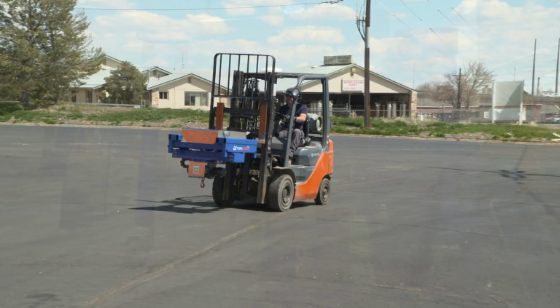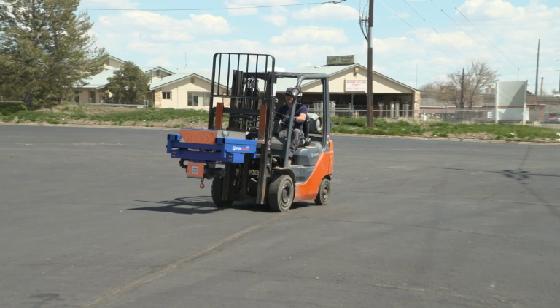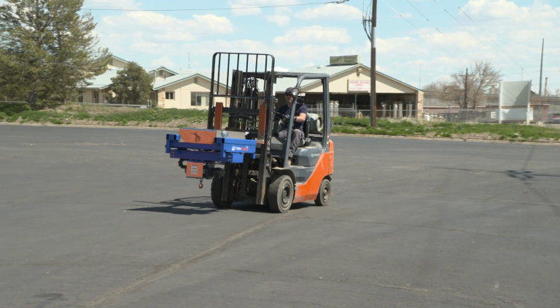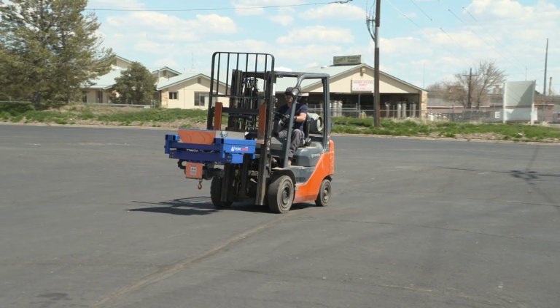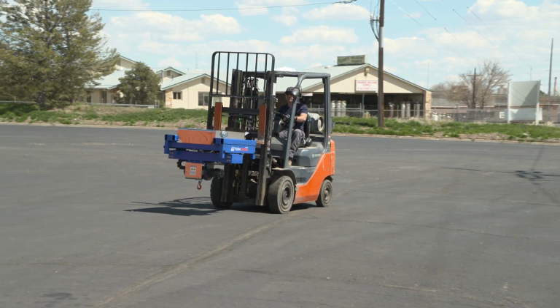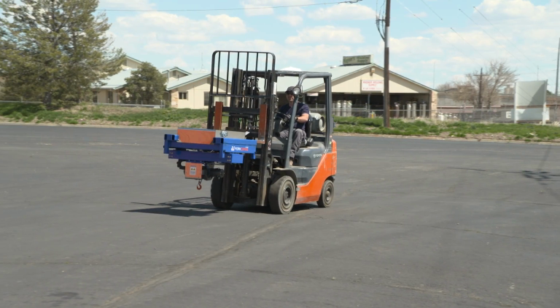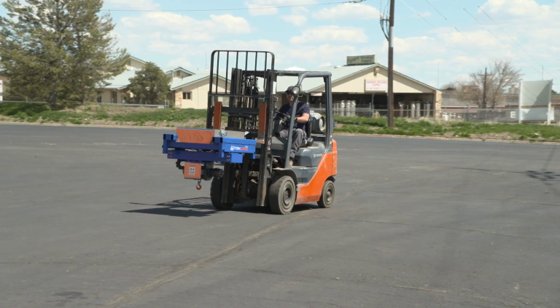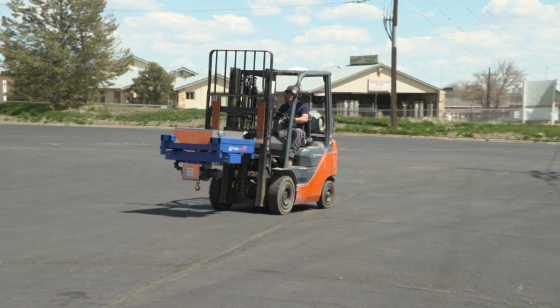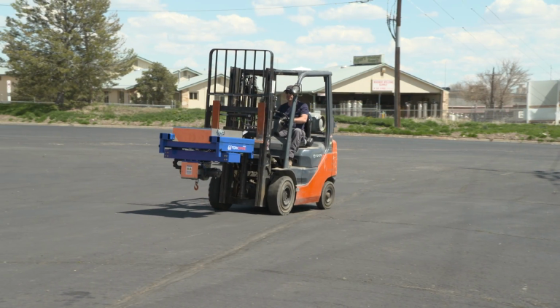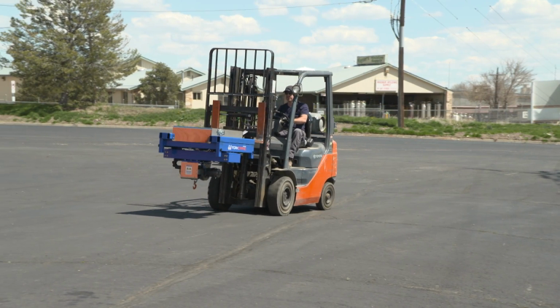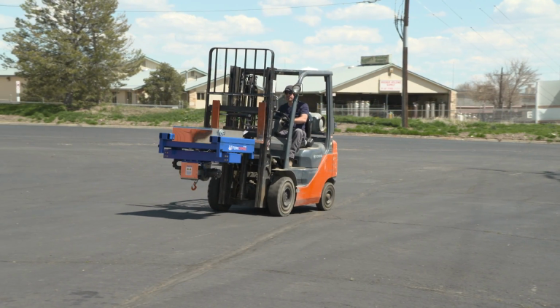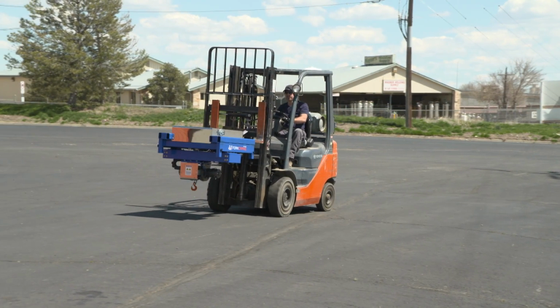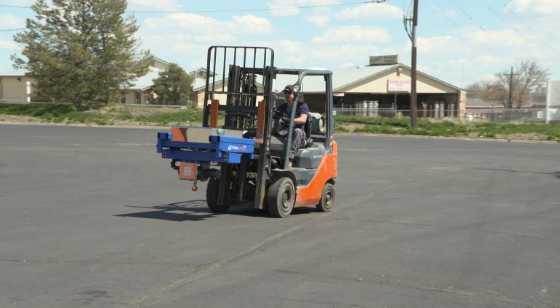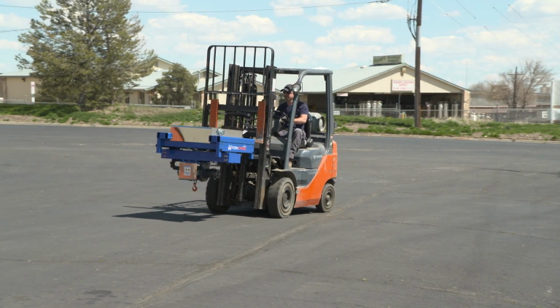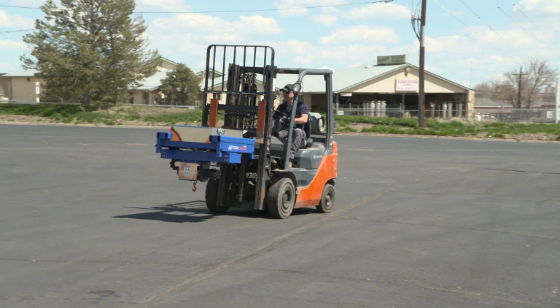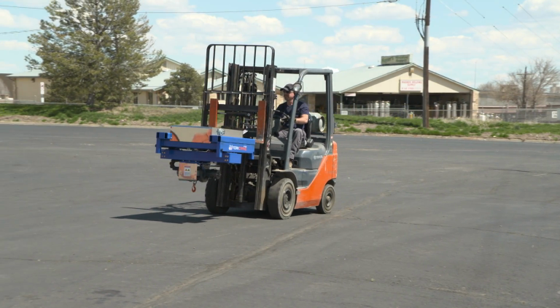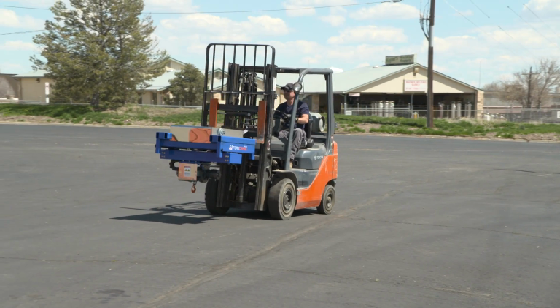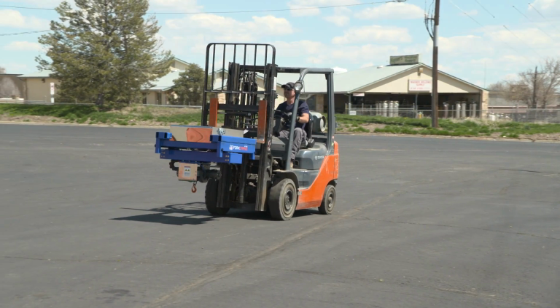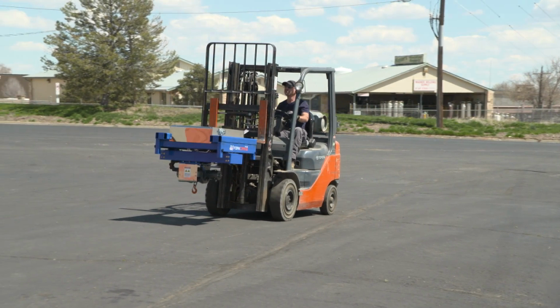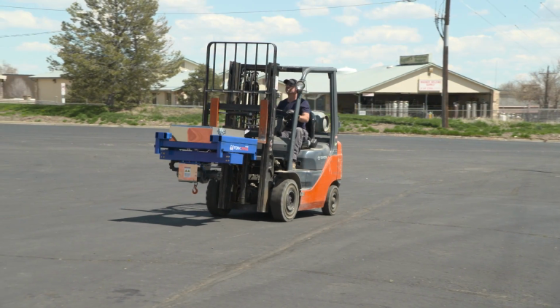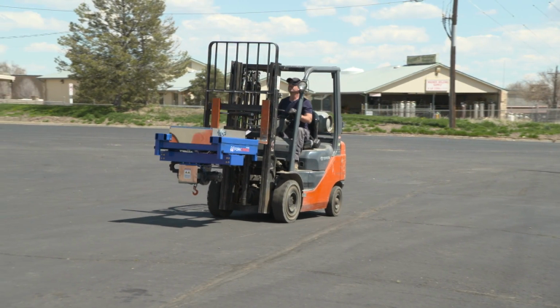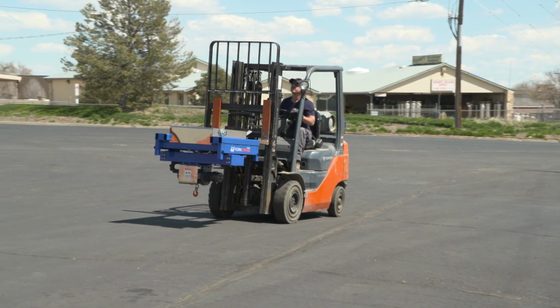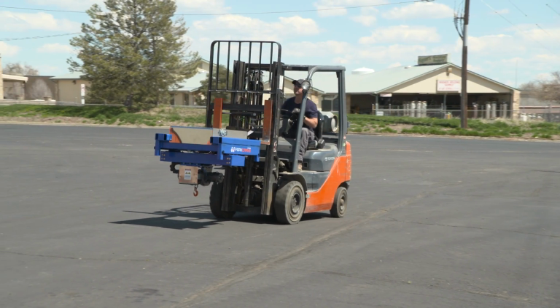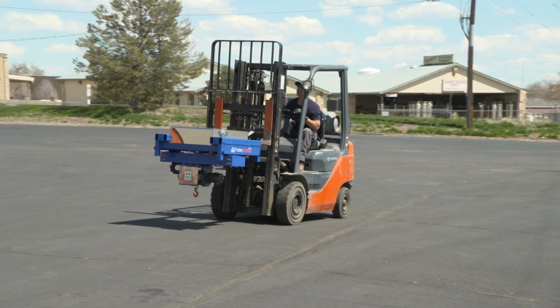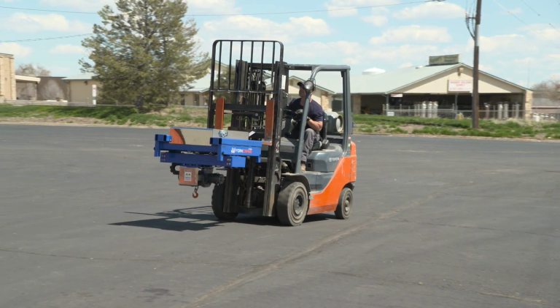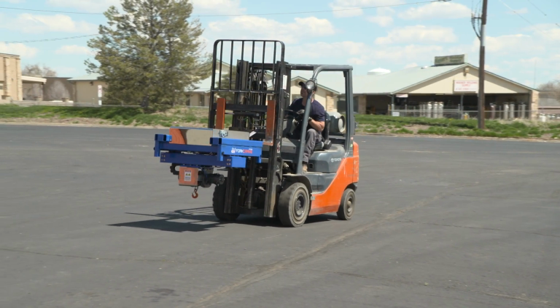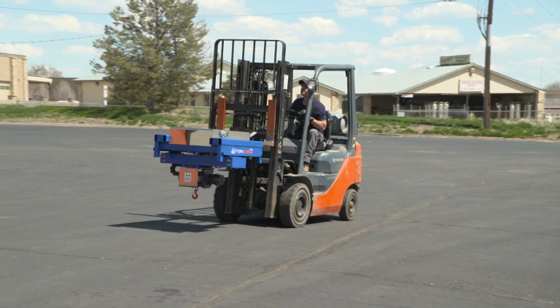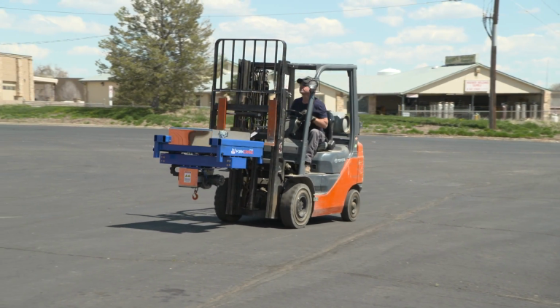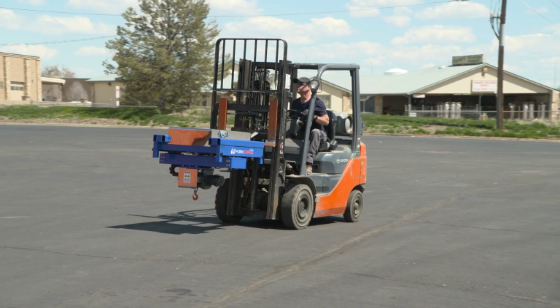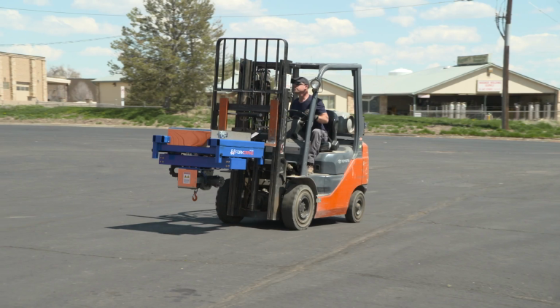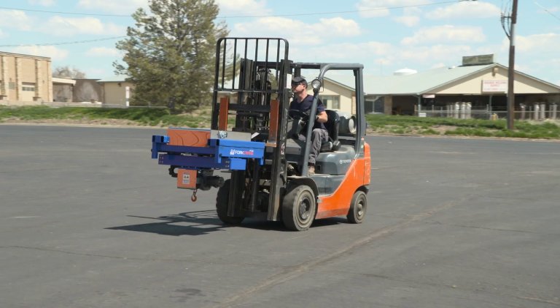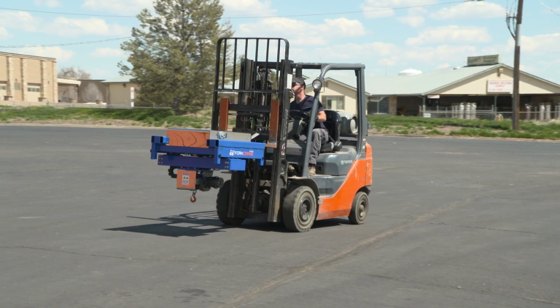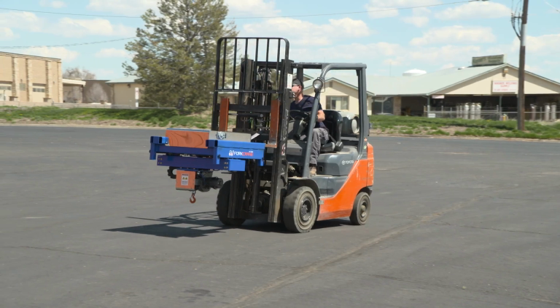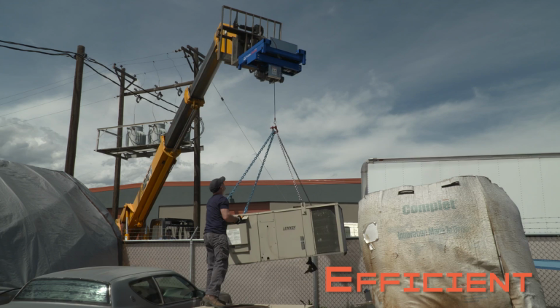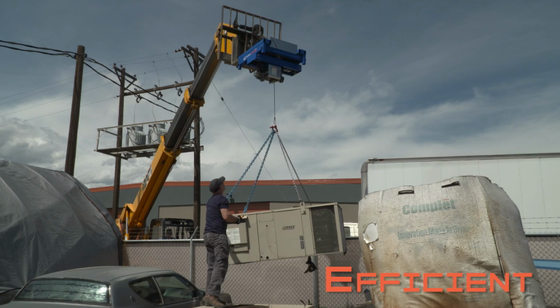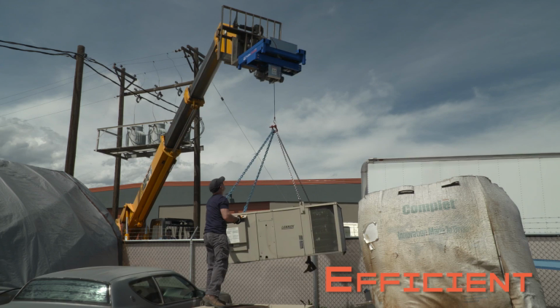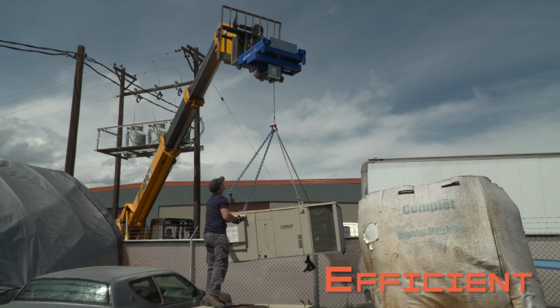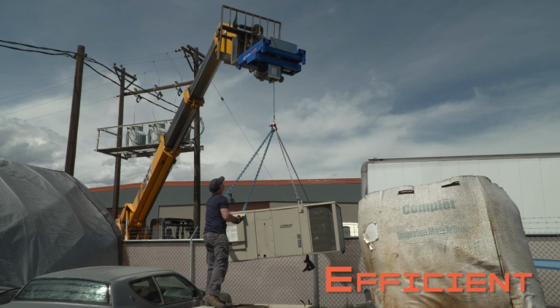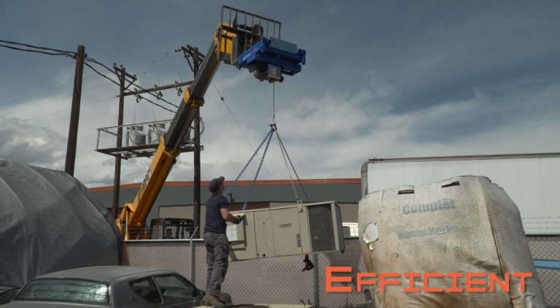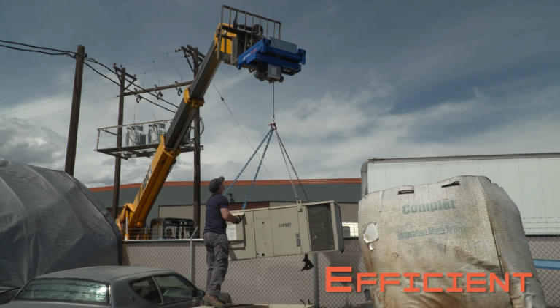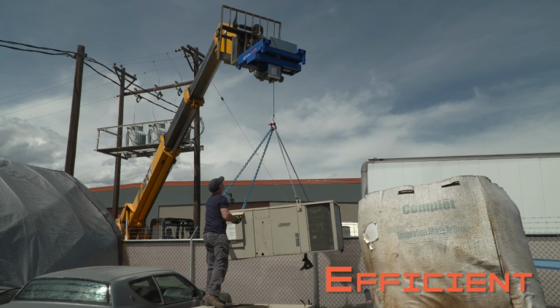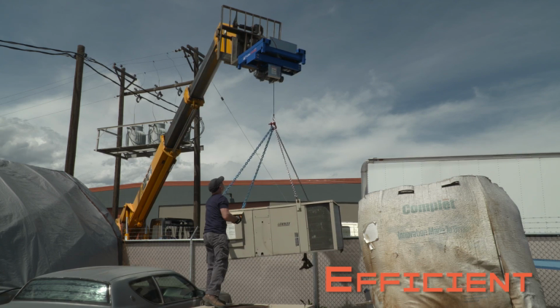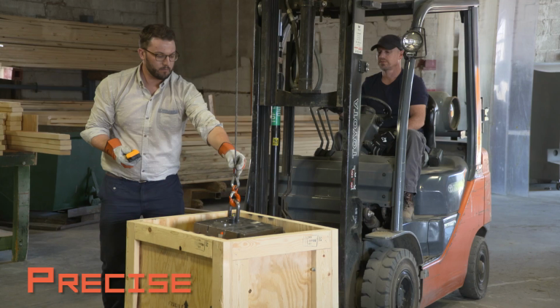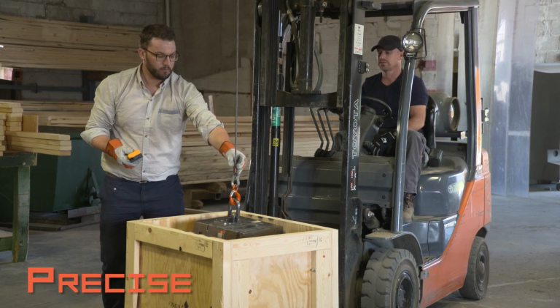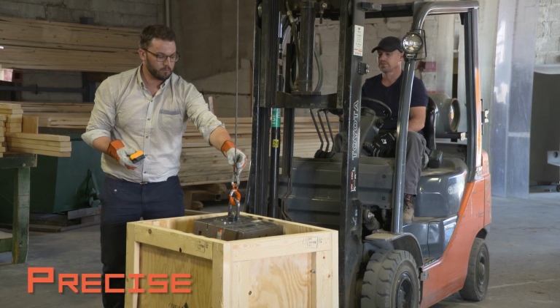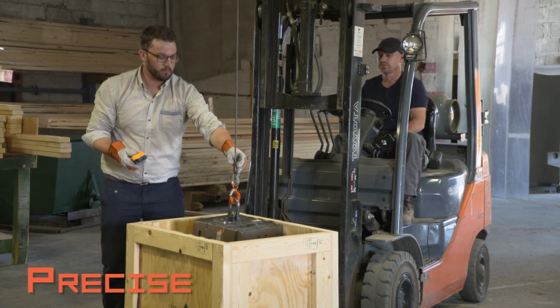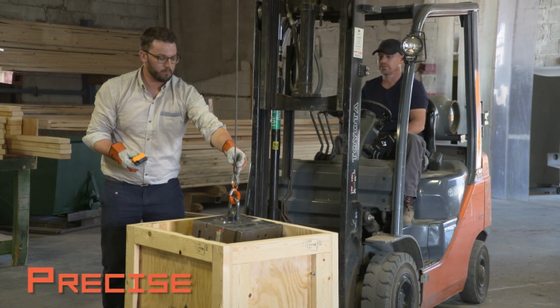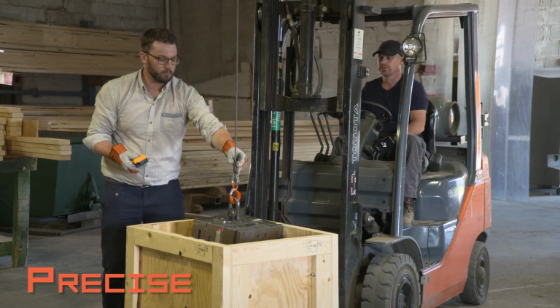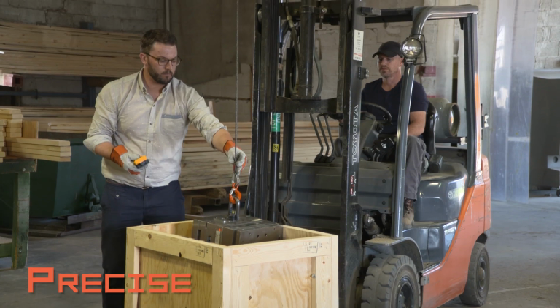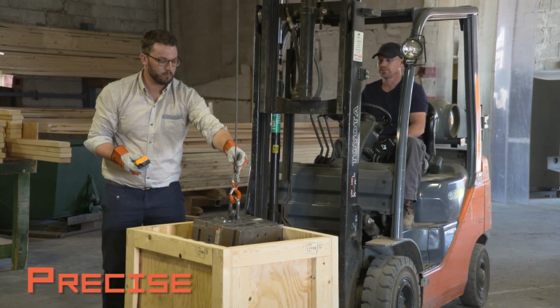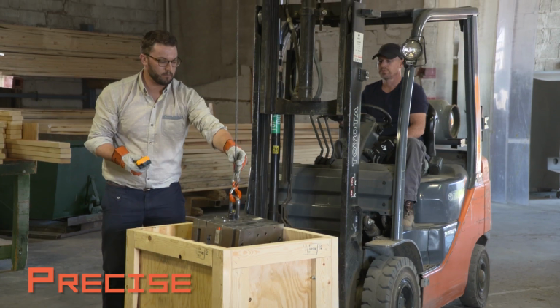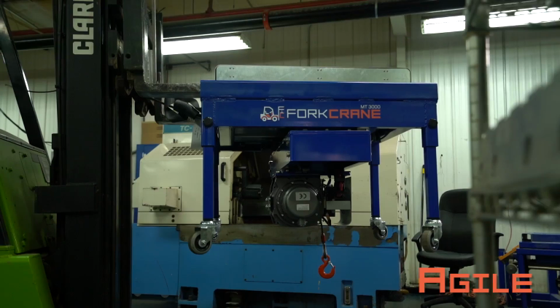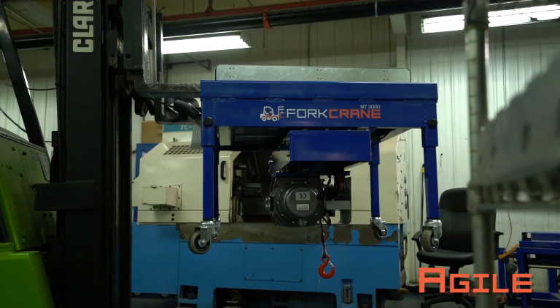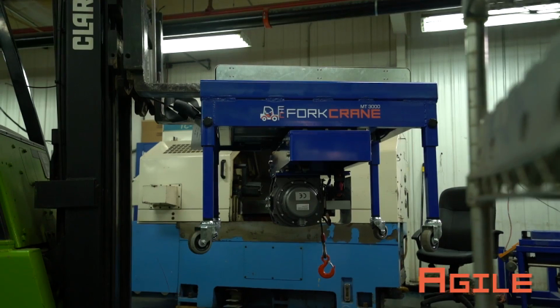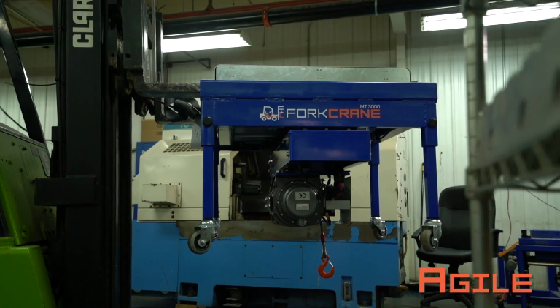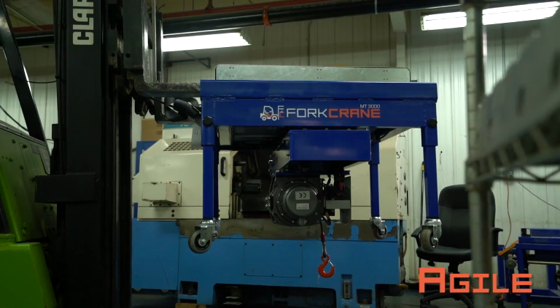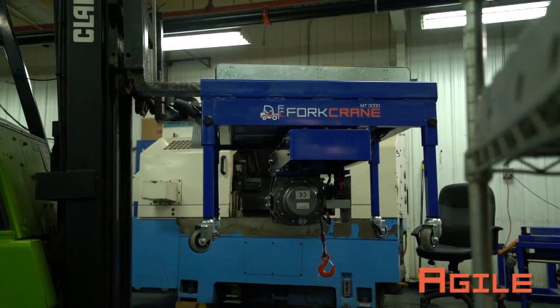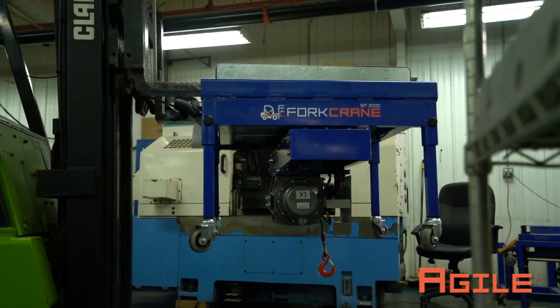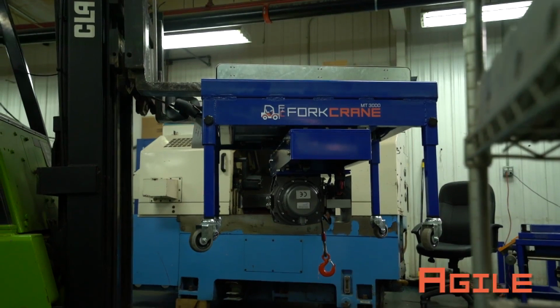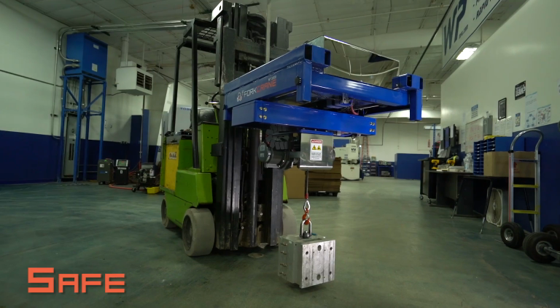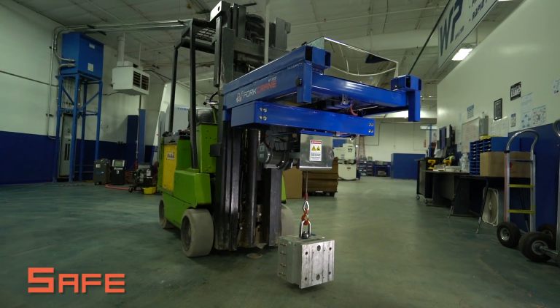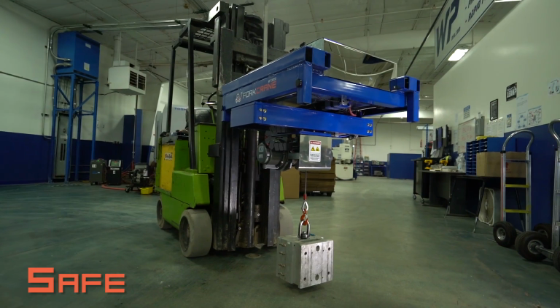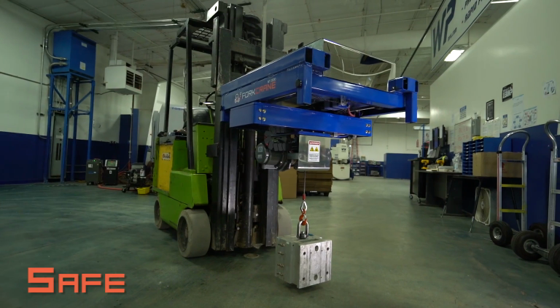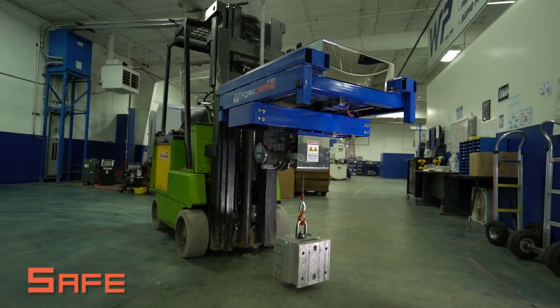Incorporating Fork Crane into your workplace, your business will be efficient, precise, agile, and safe.